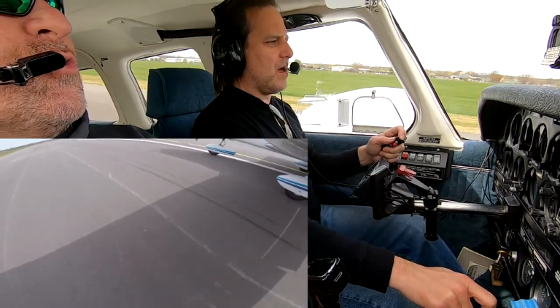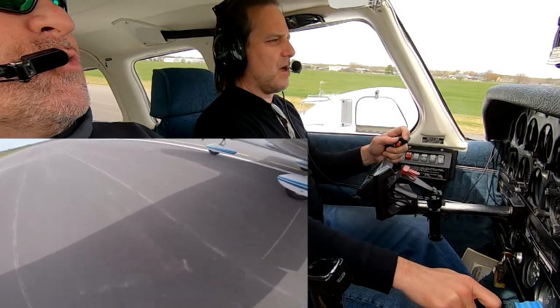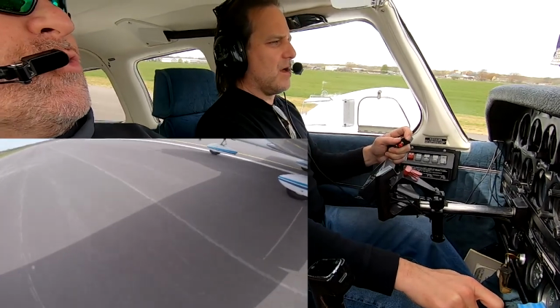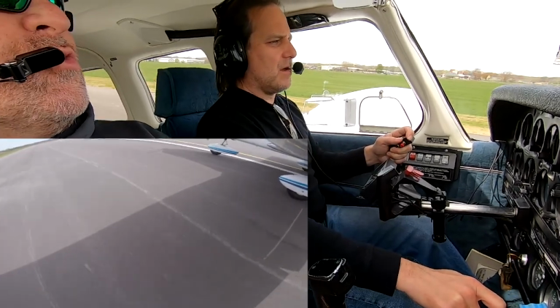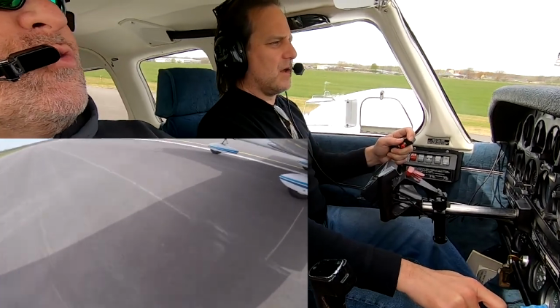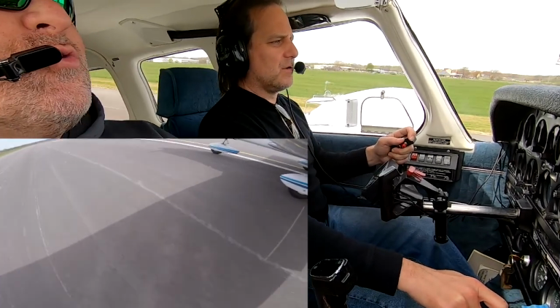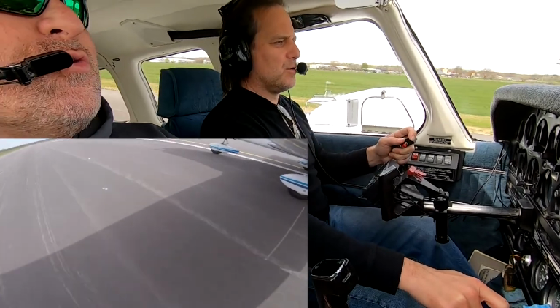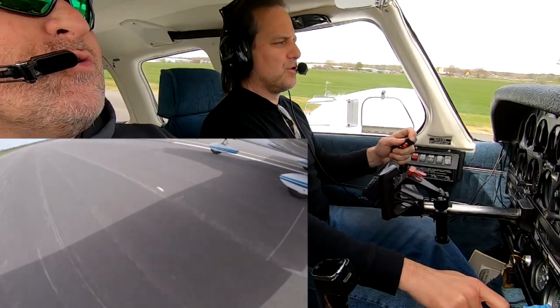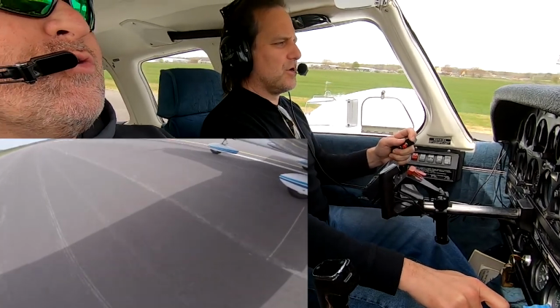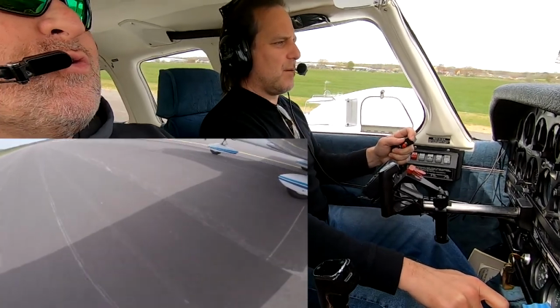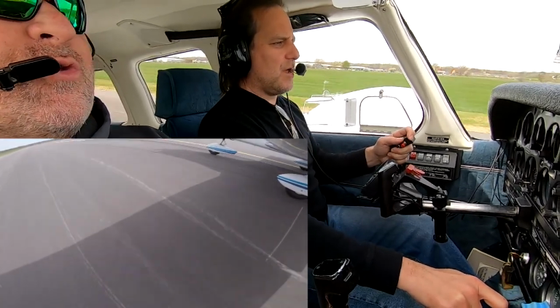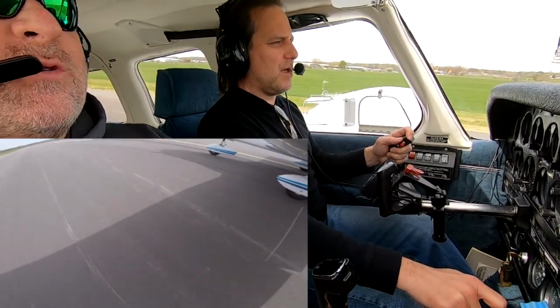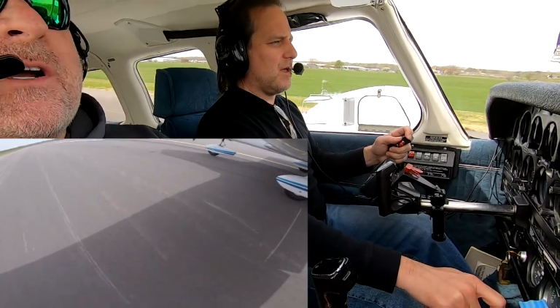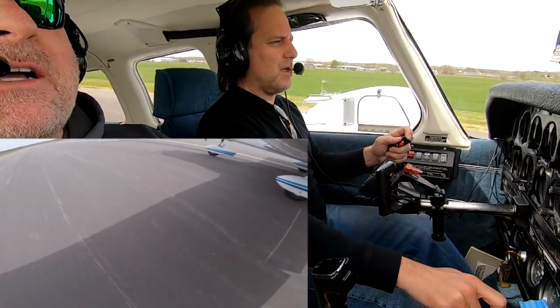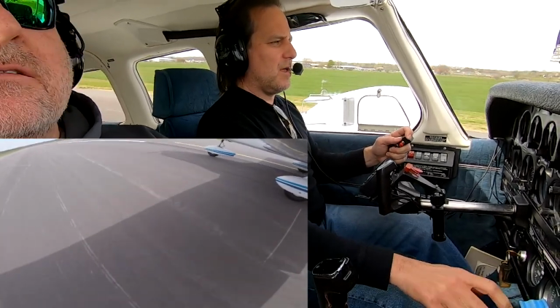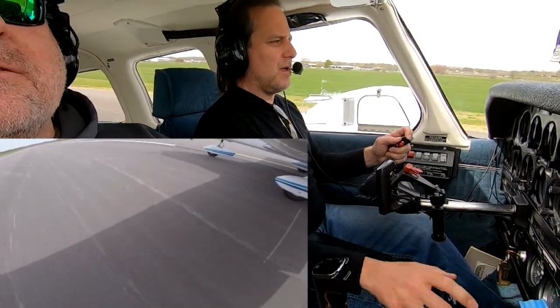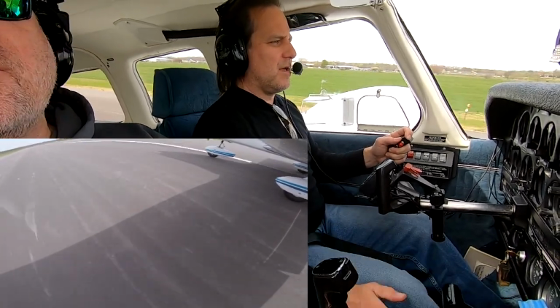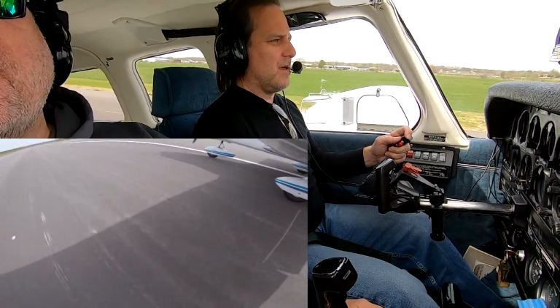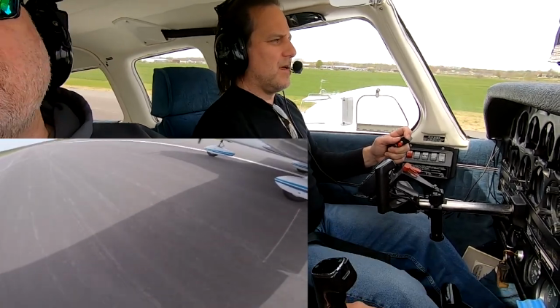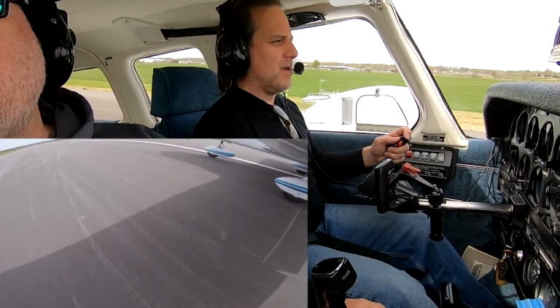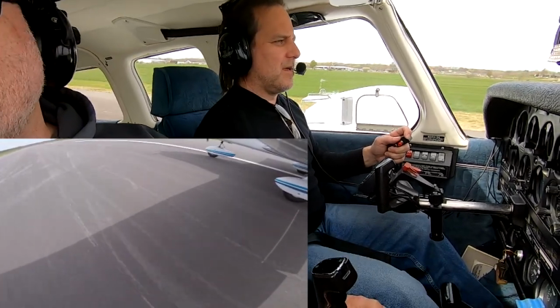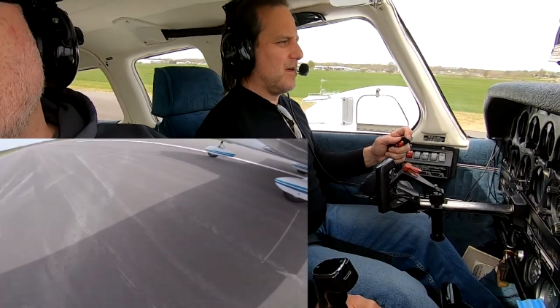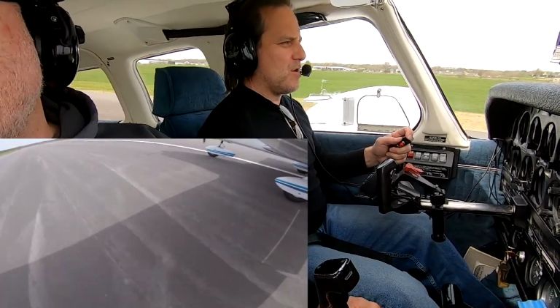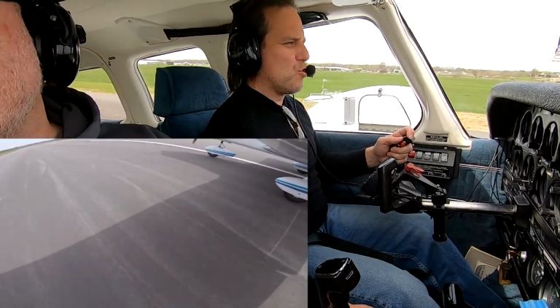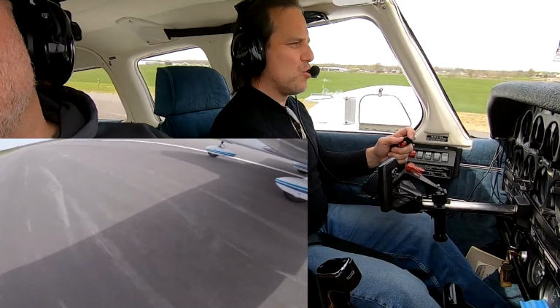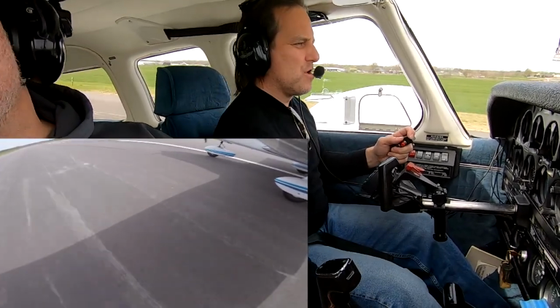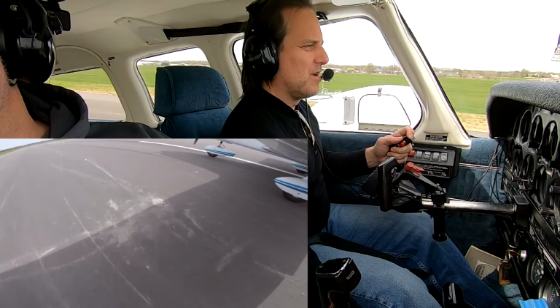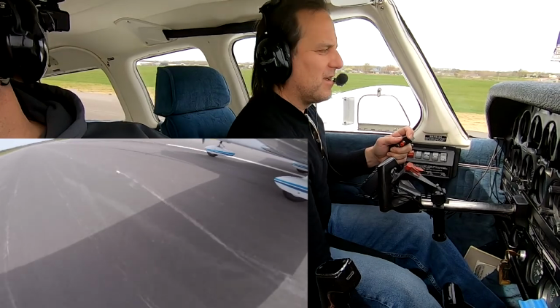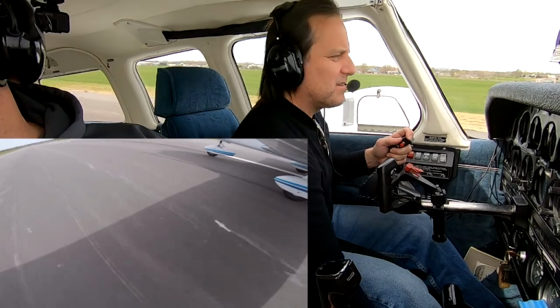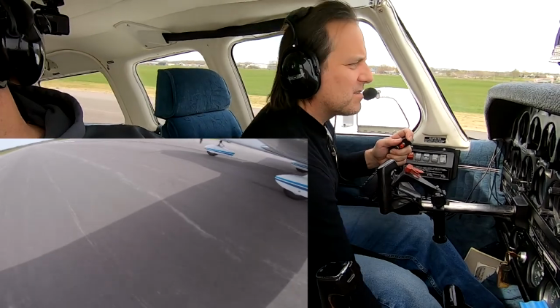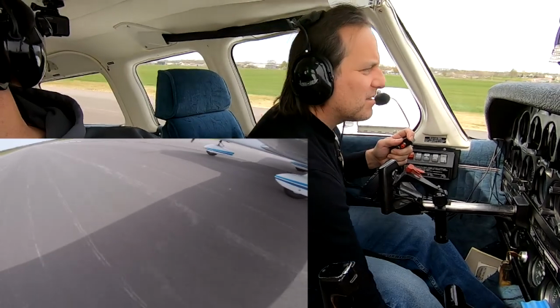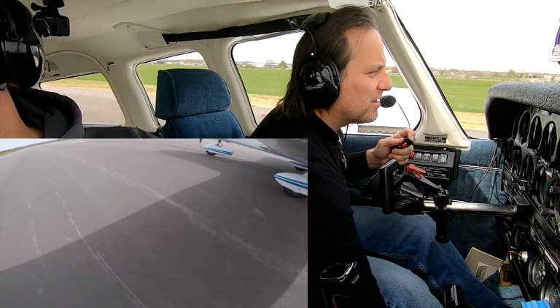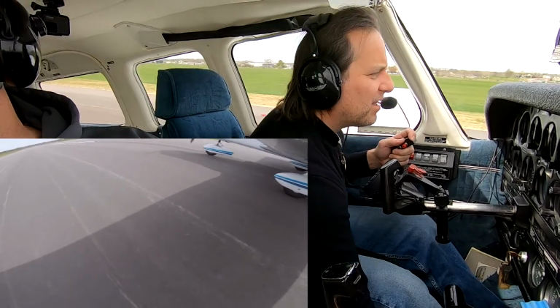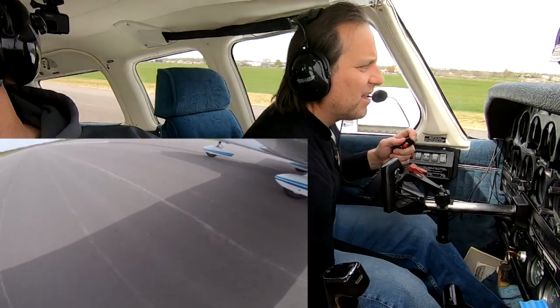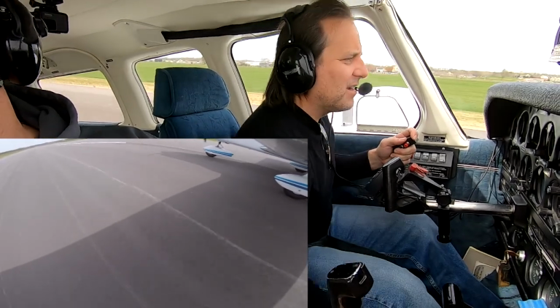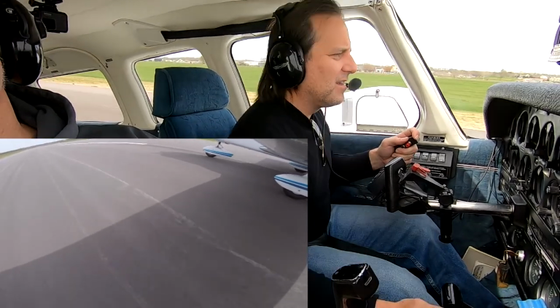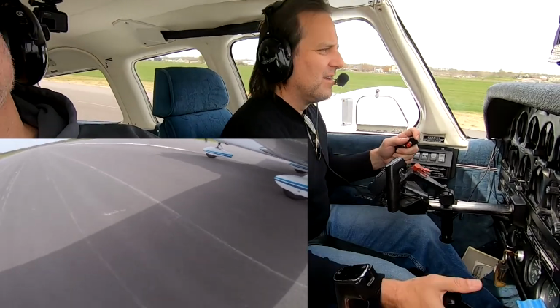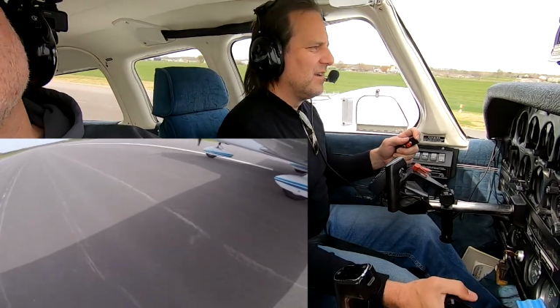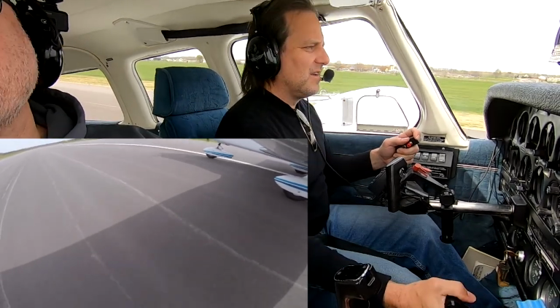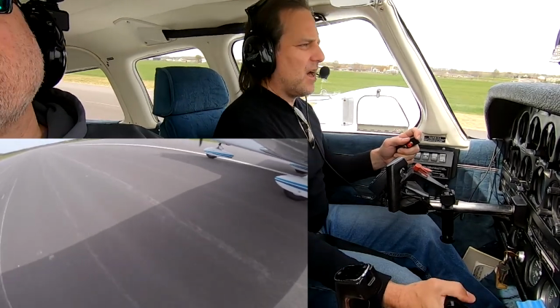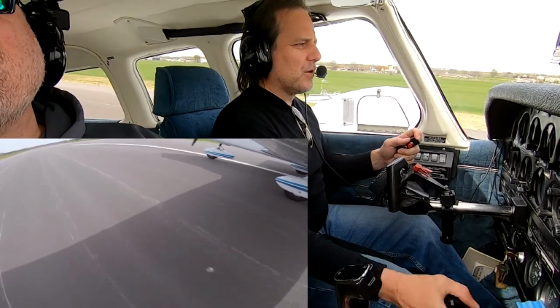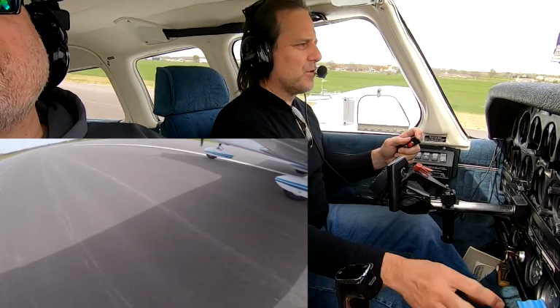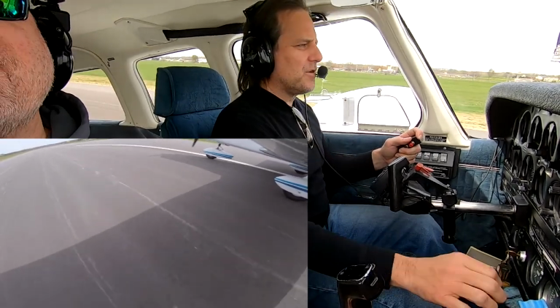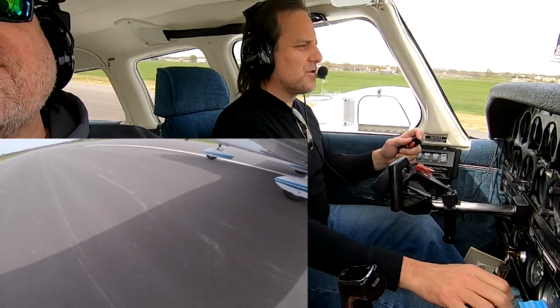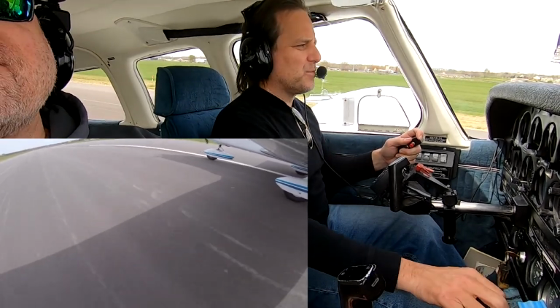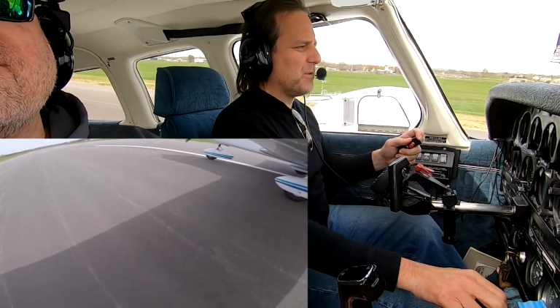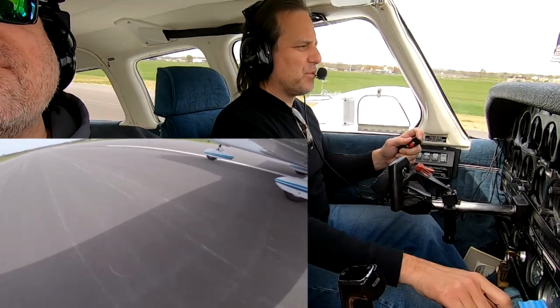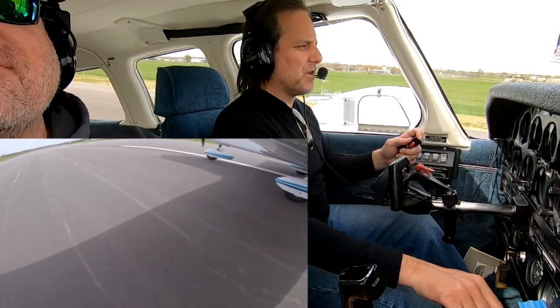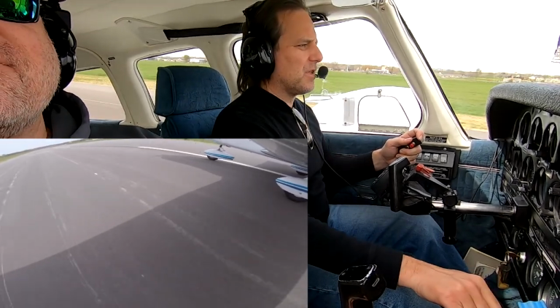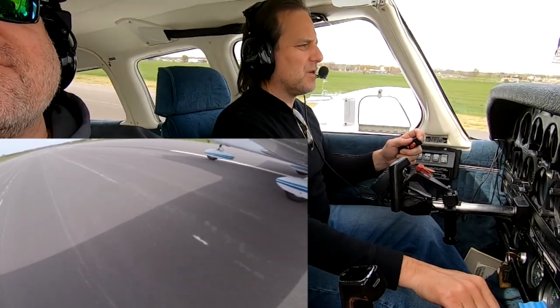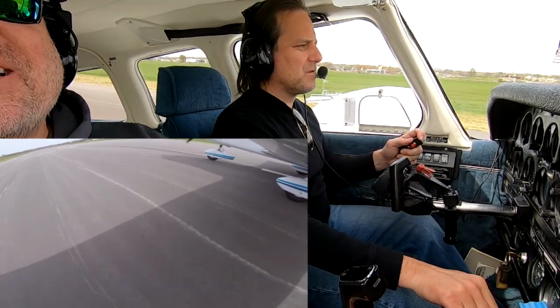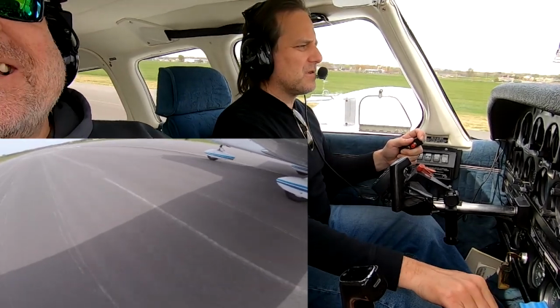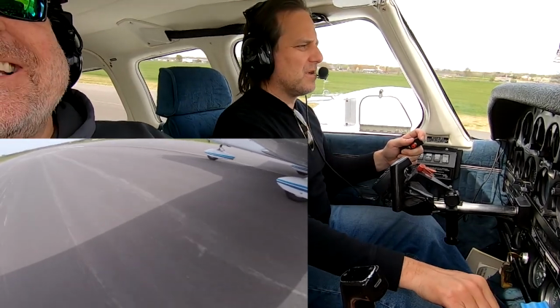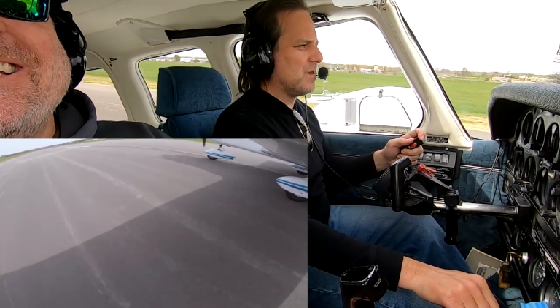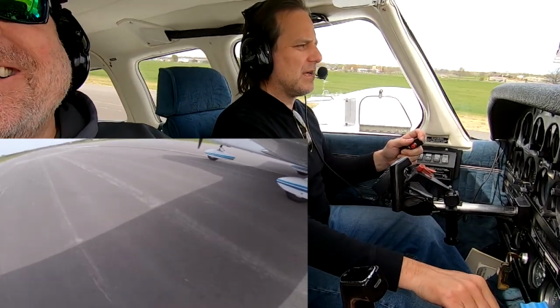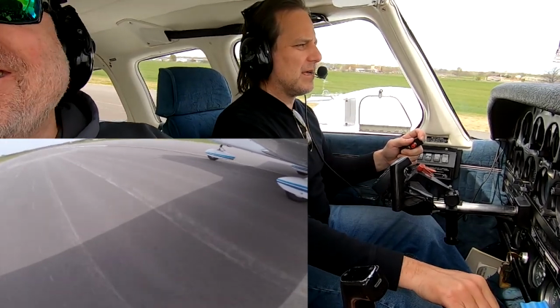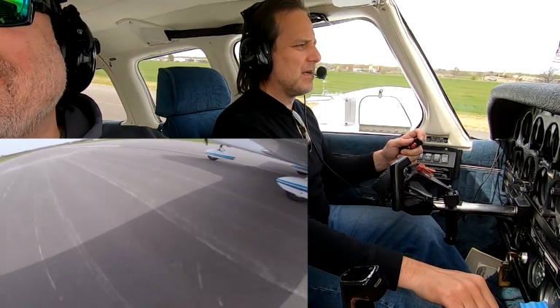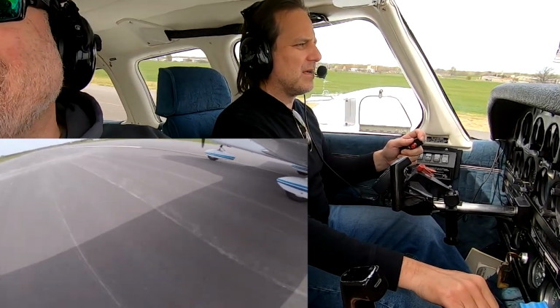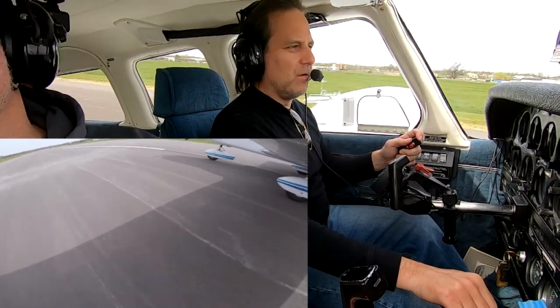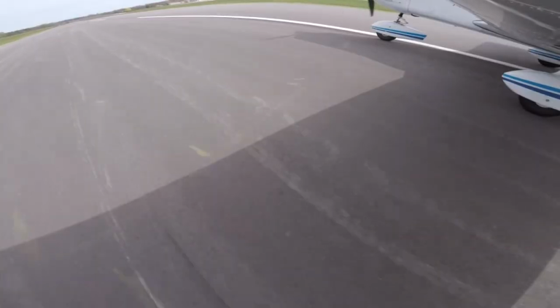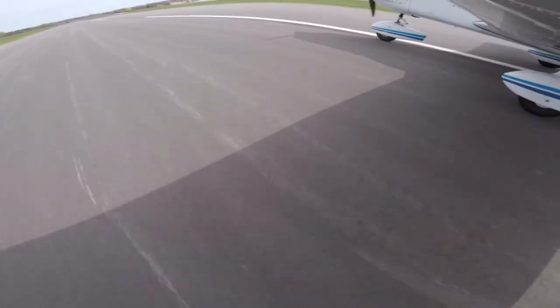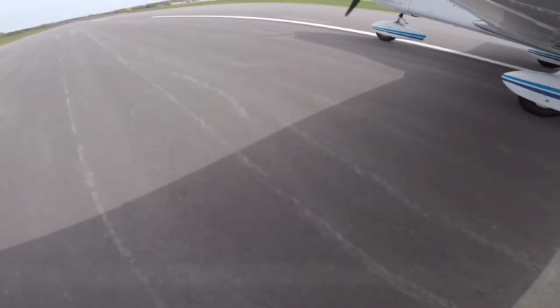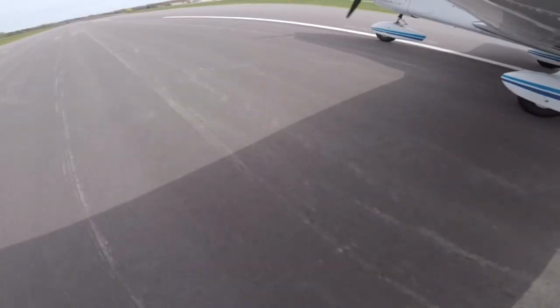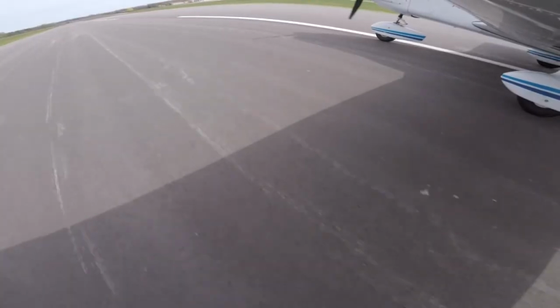Not too shabby. Nice centerline. Not a greaser, but pretty close. Welcome home.